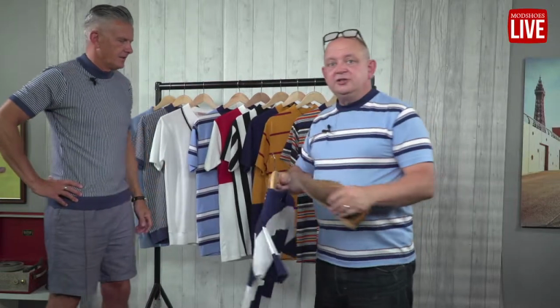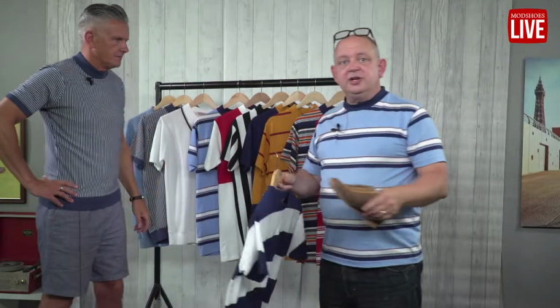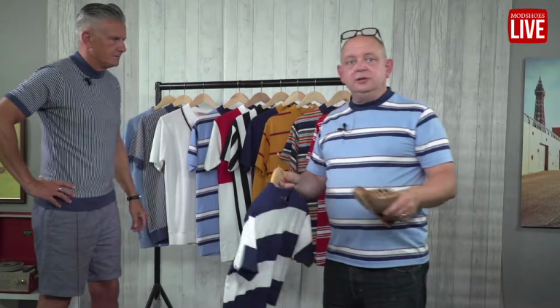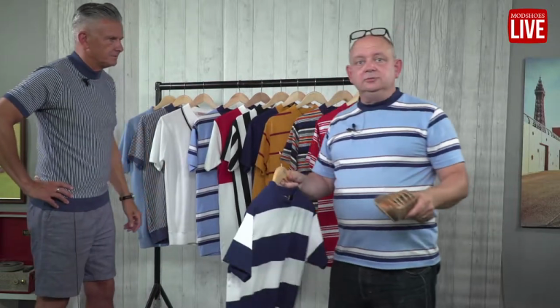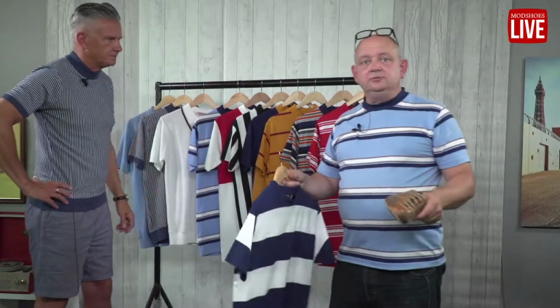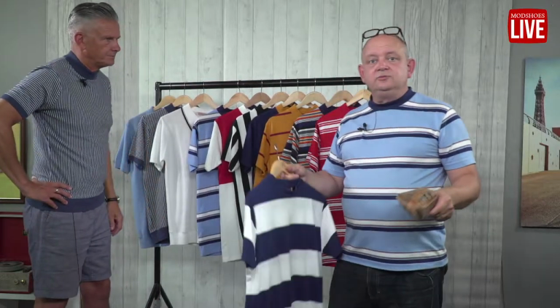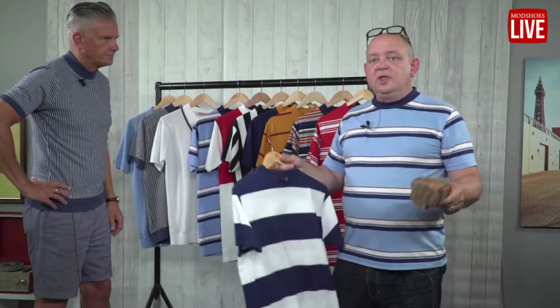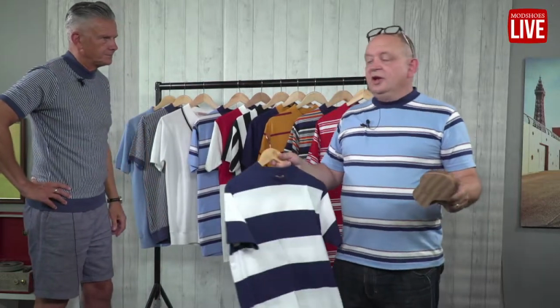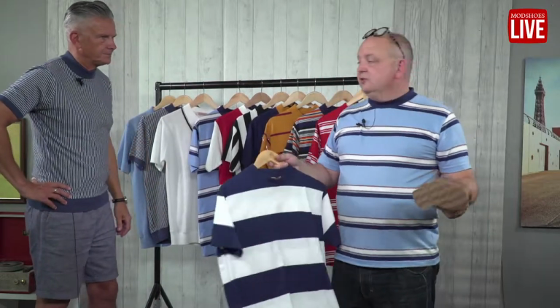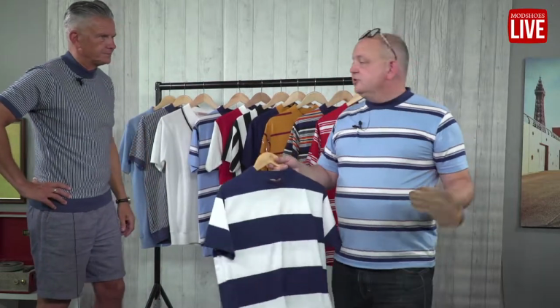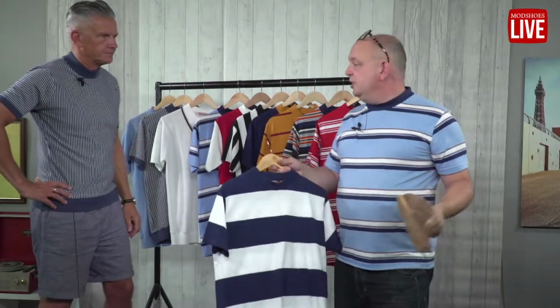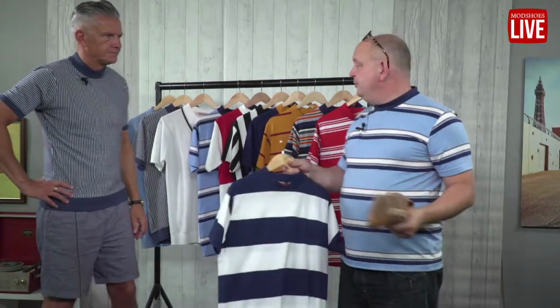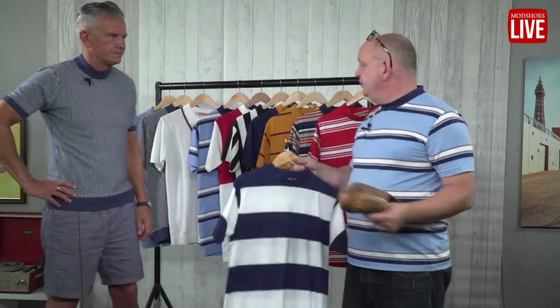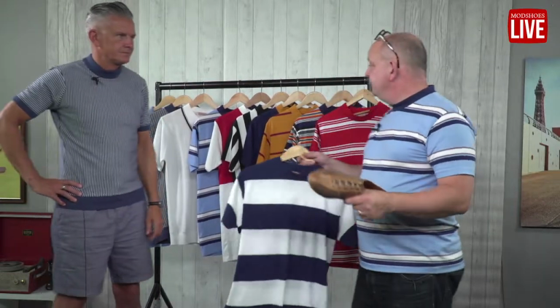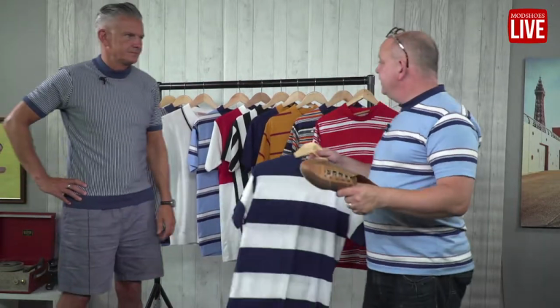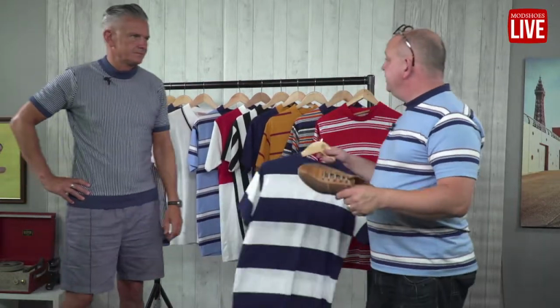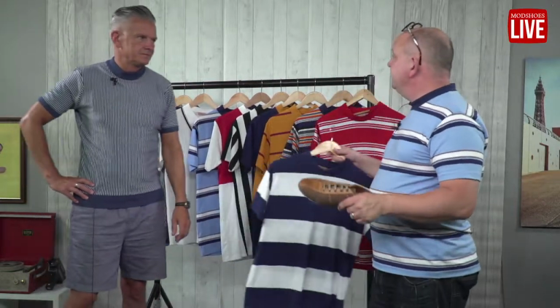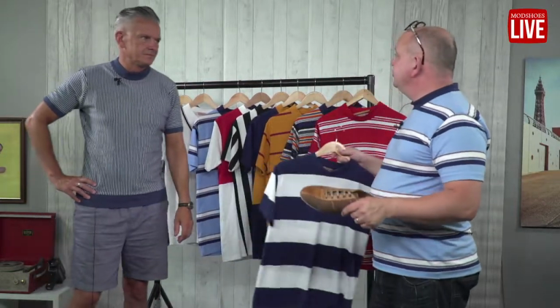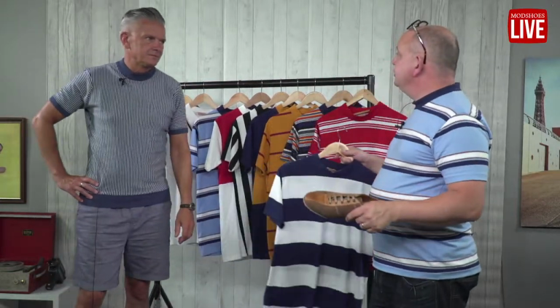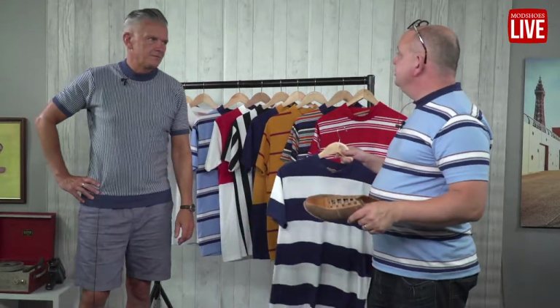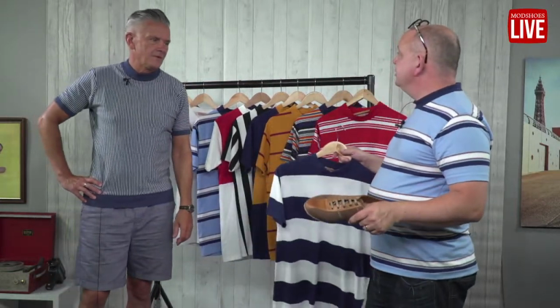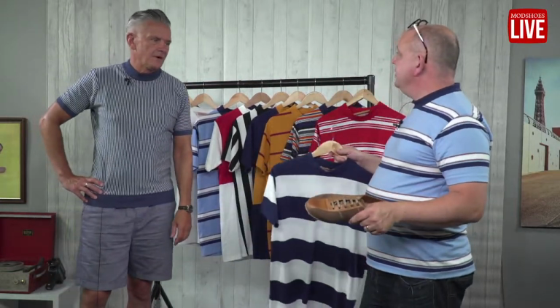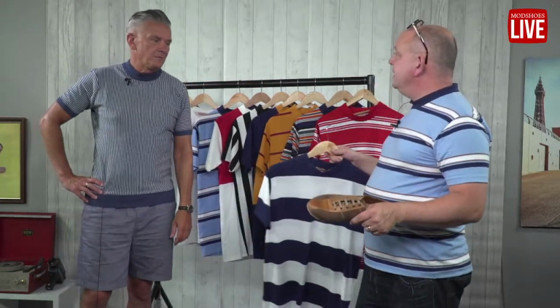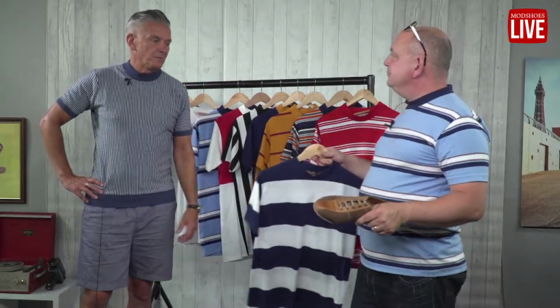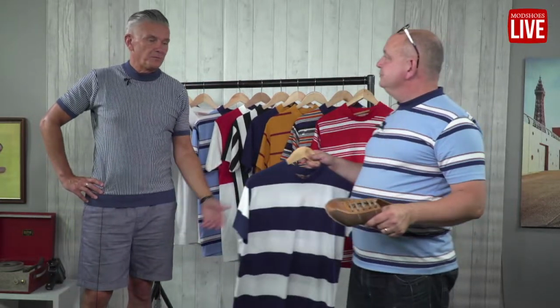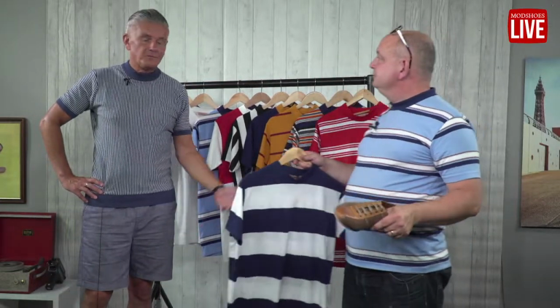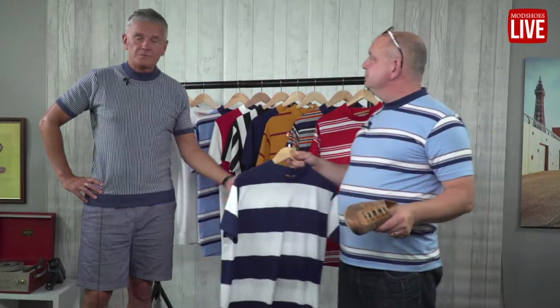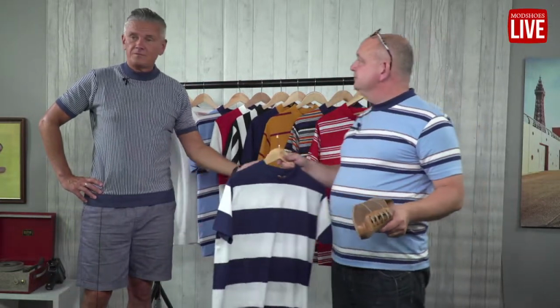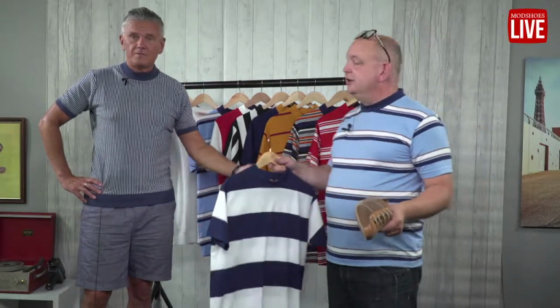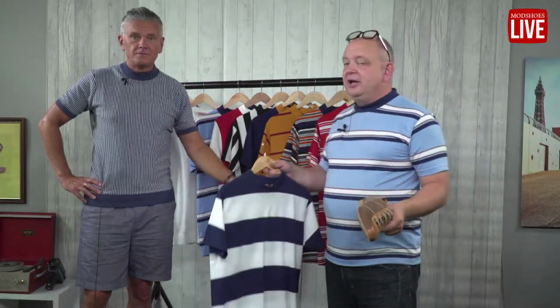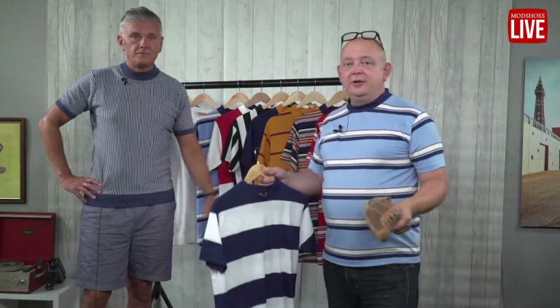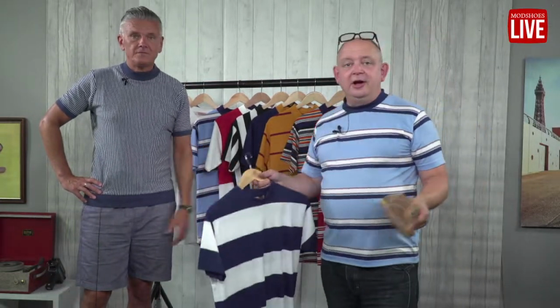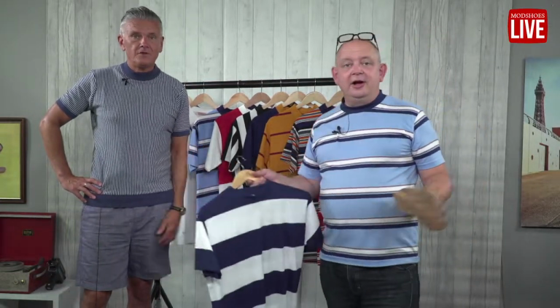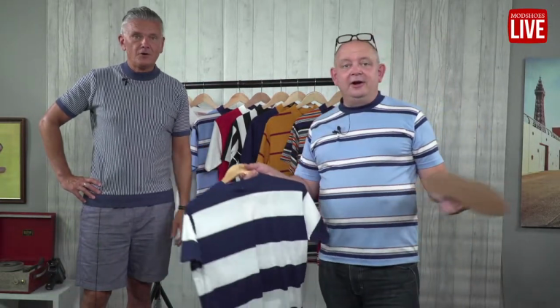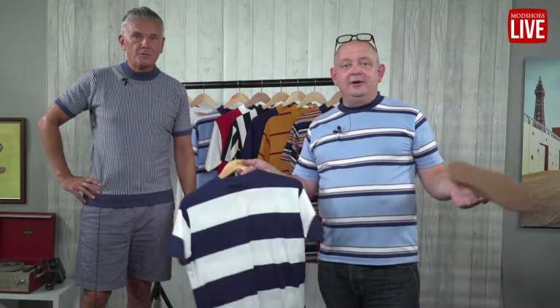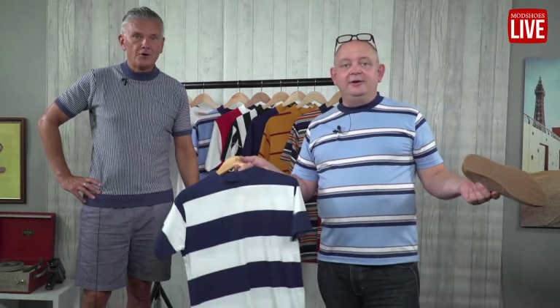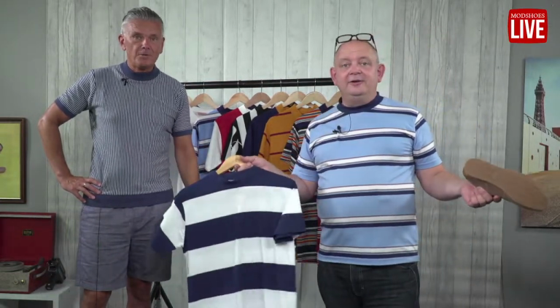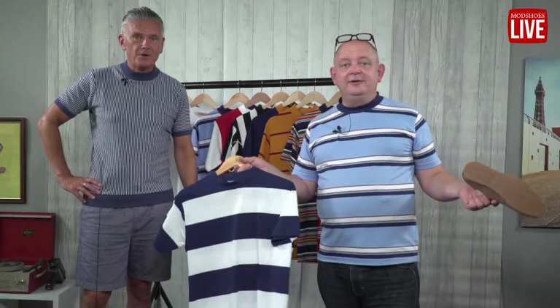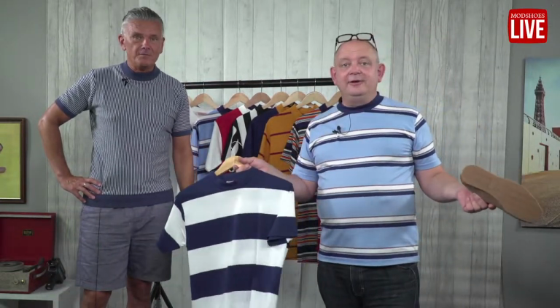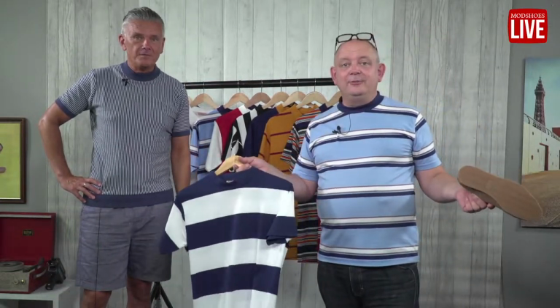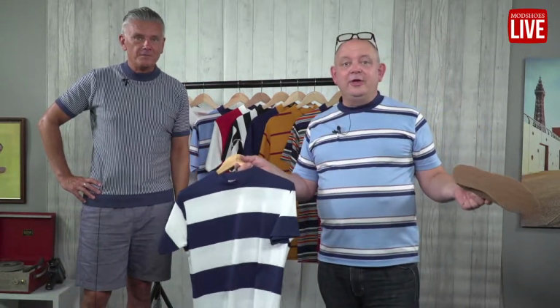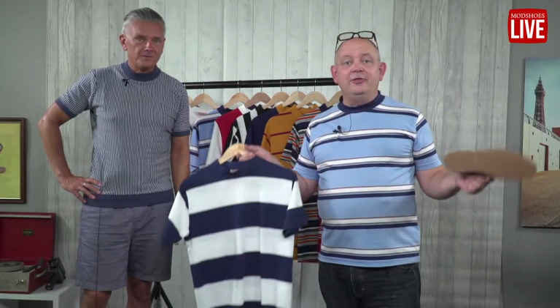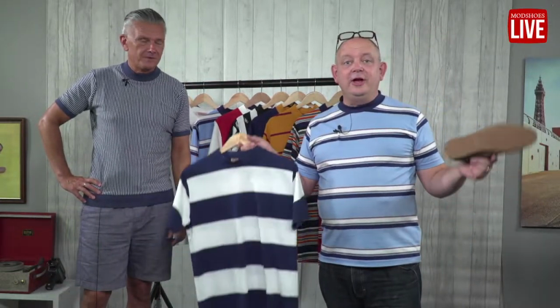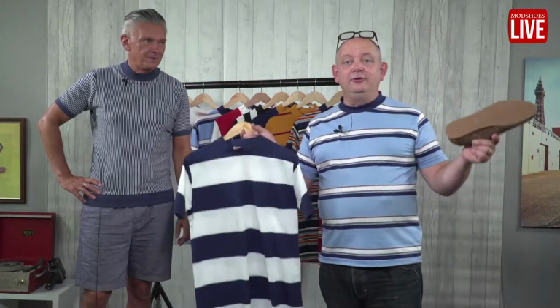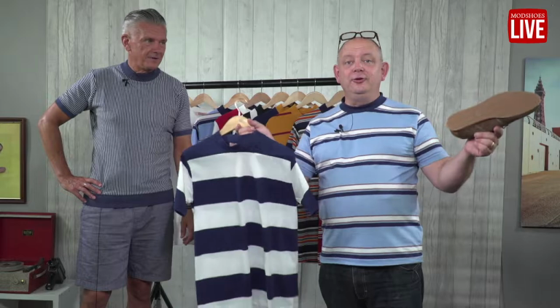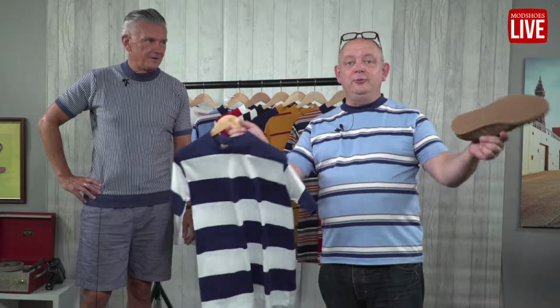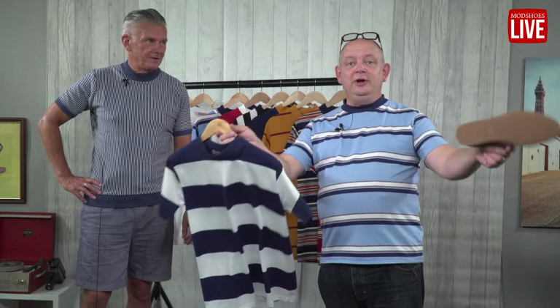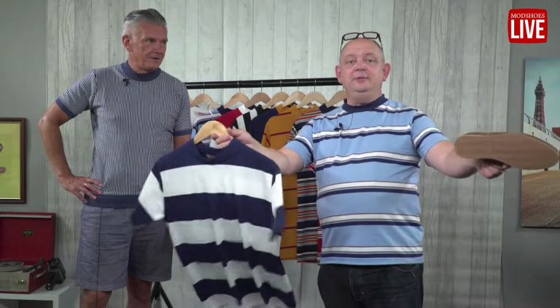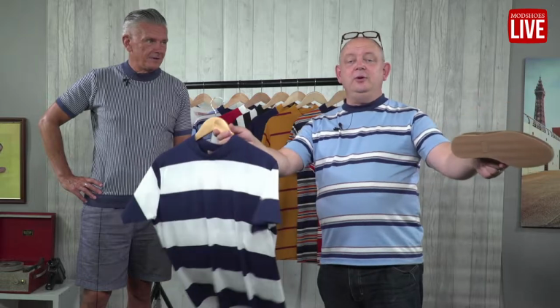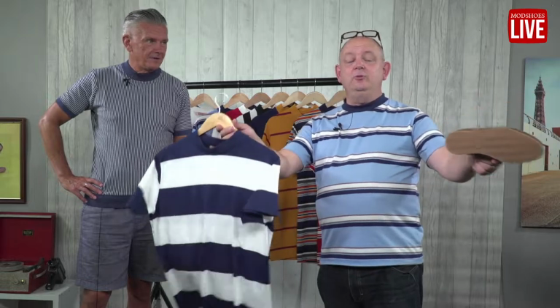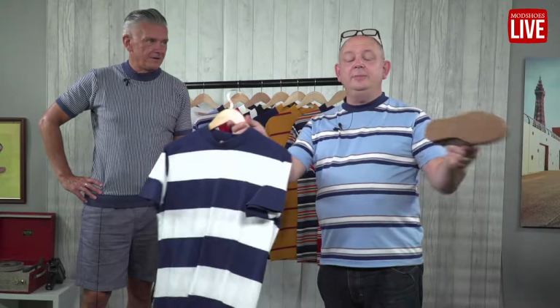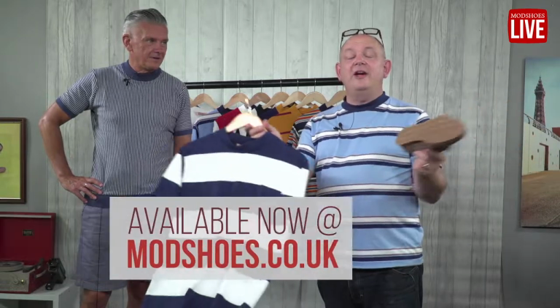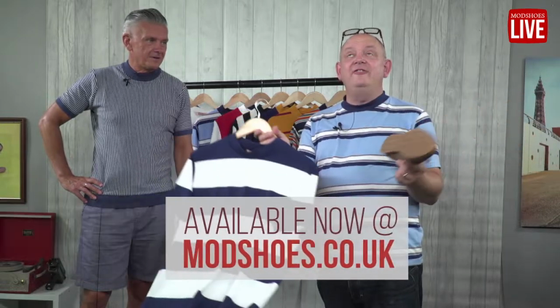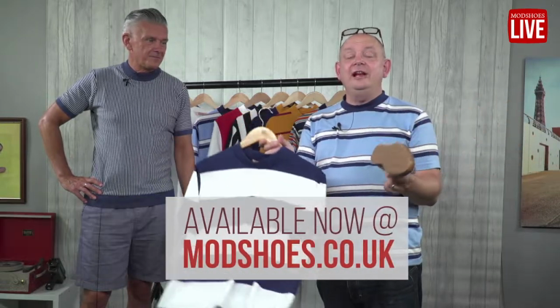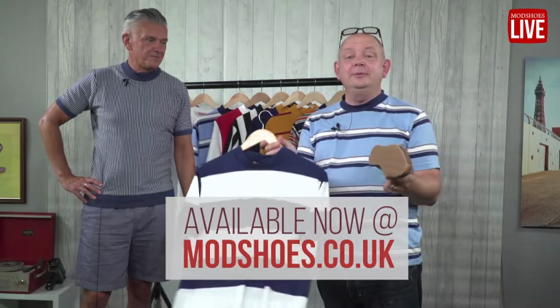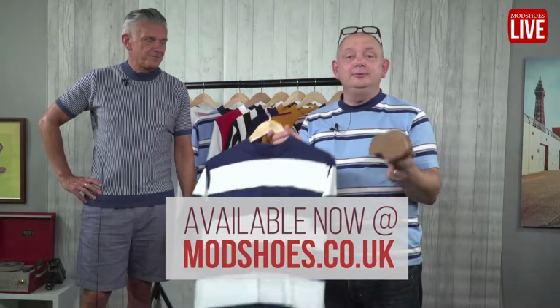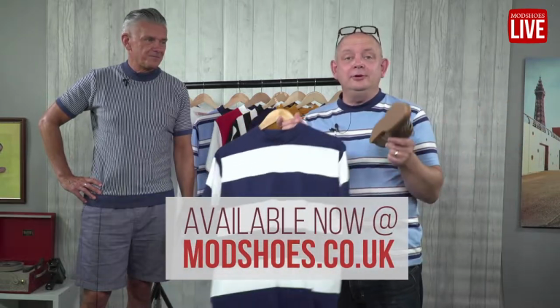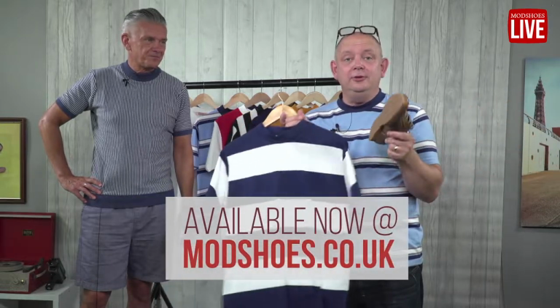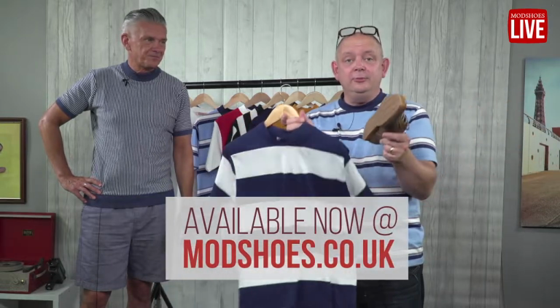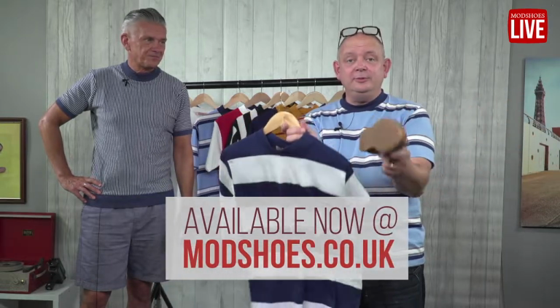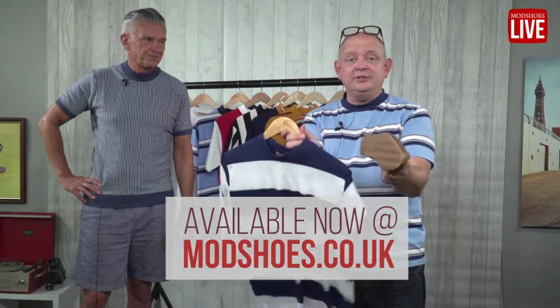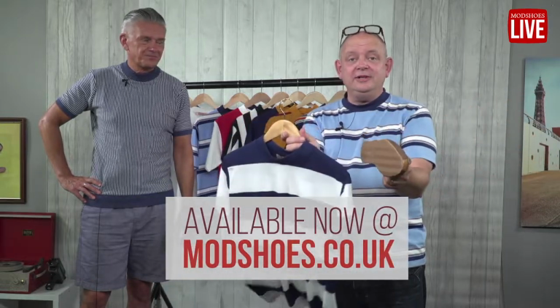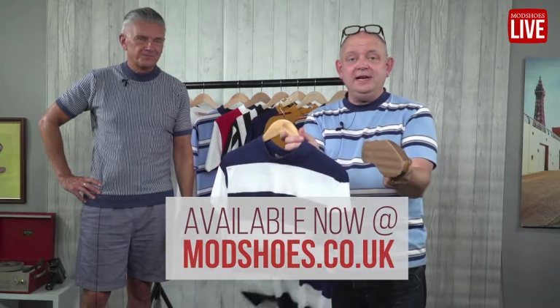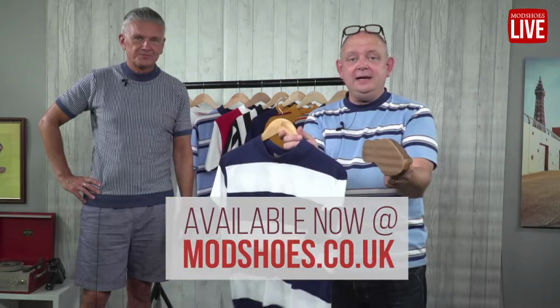So, Simon, thank you for choosing that. Not a problem. They're on the way, available on the website now.